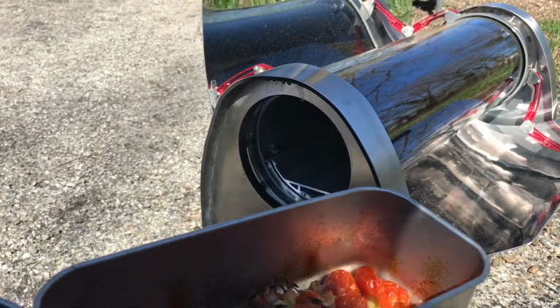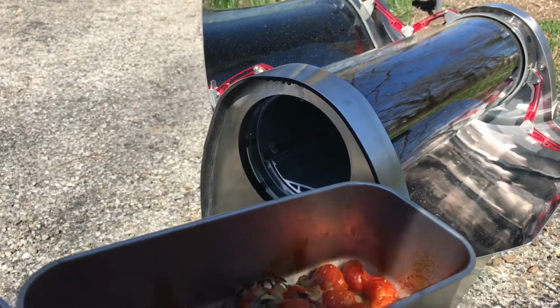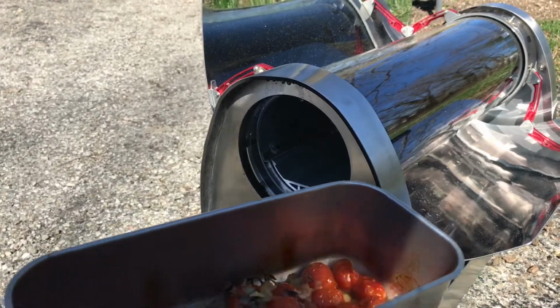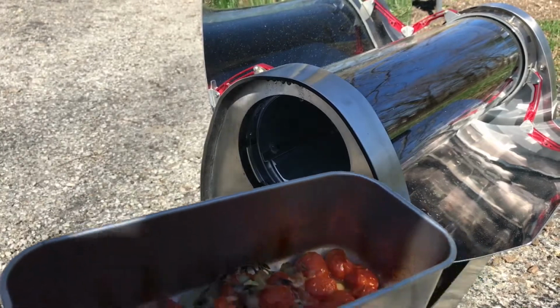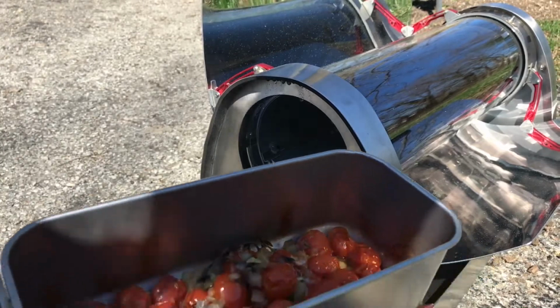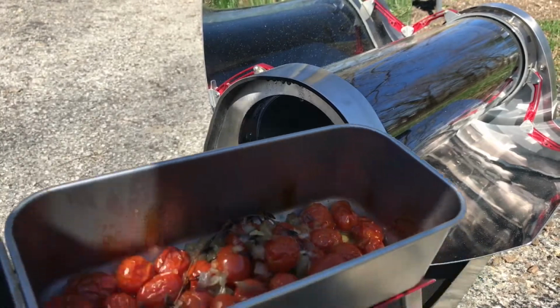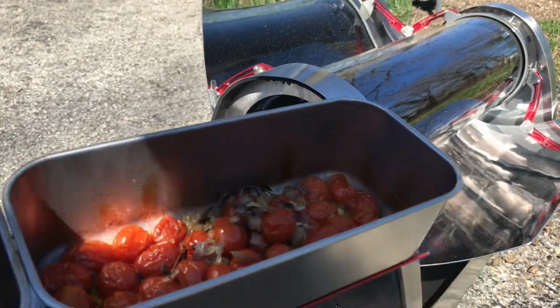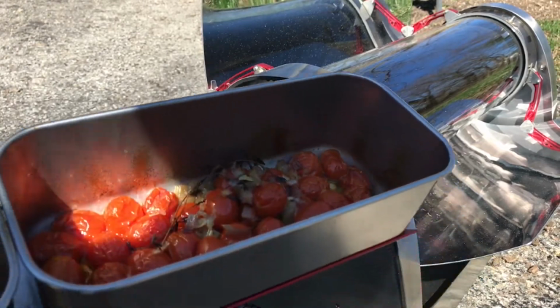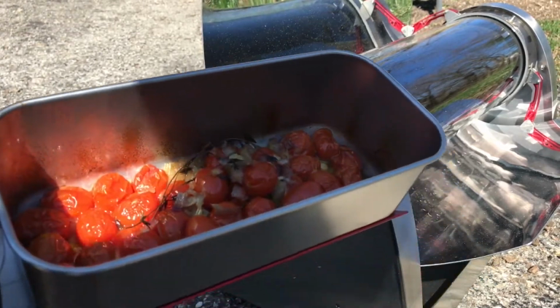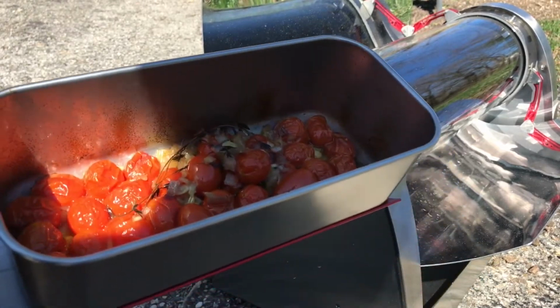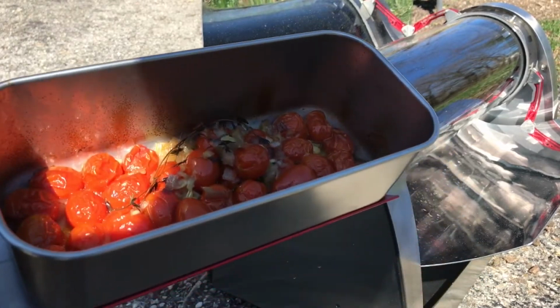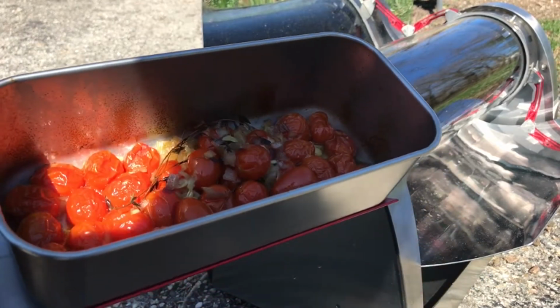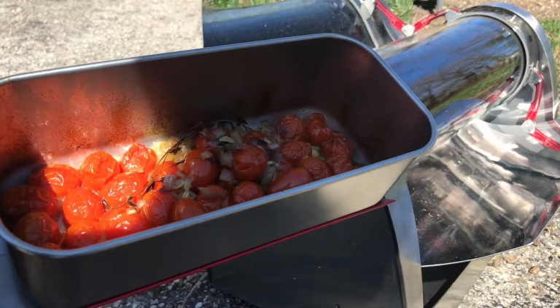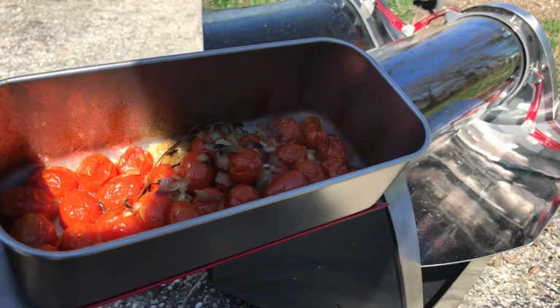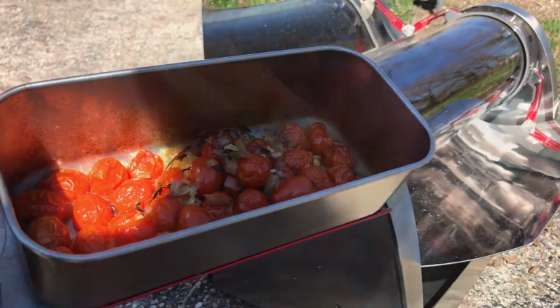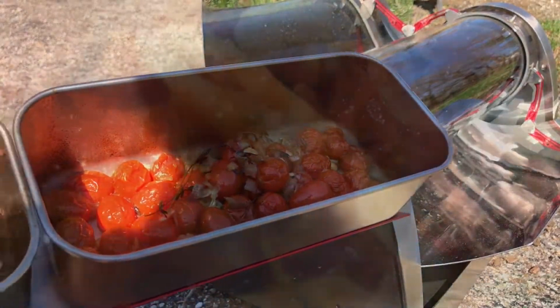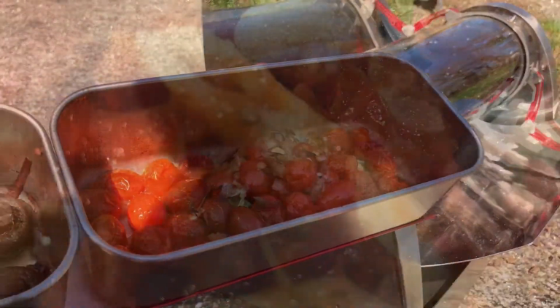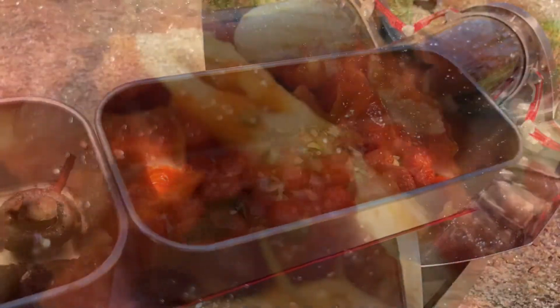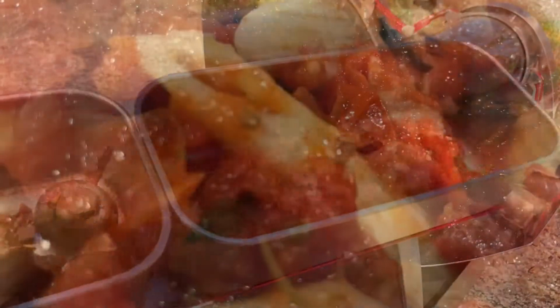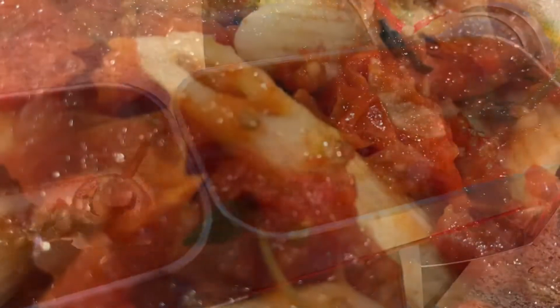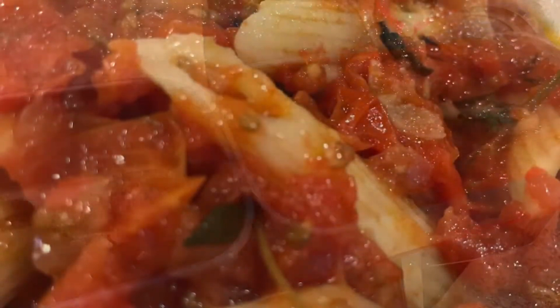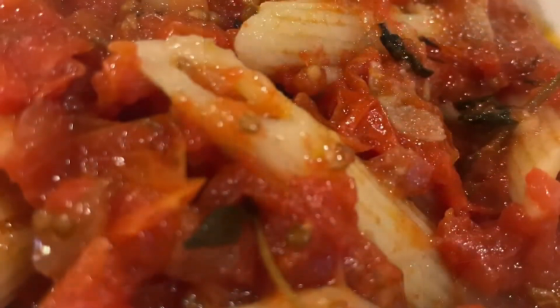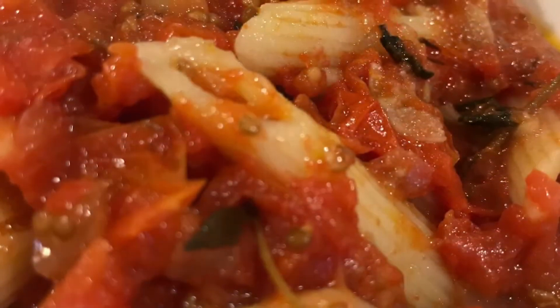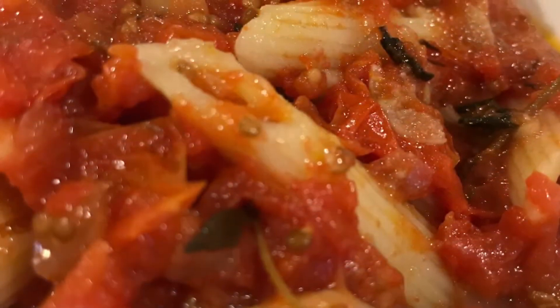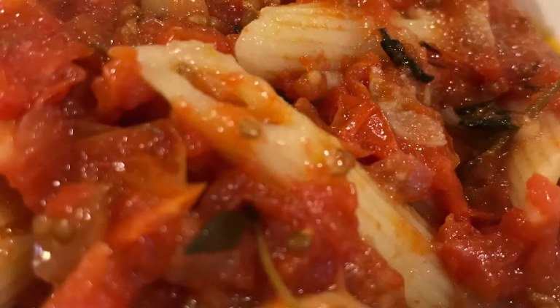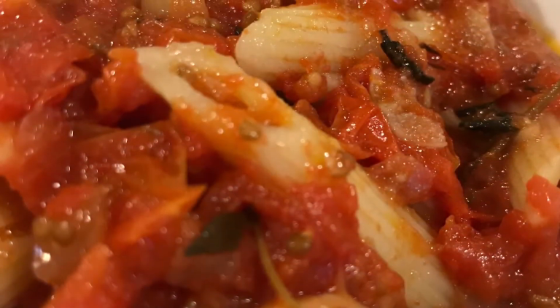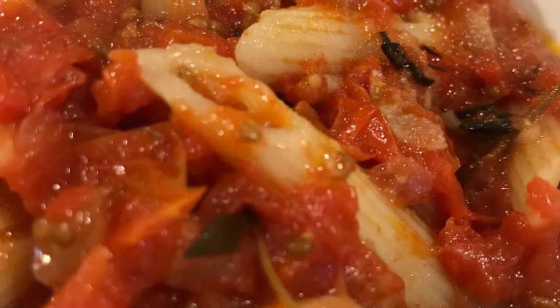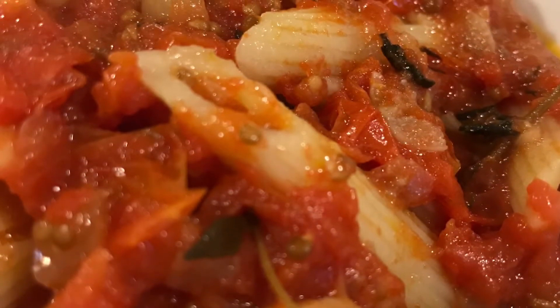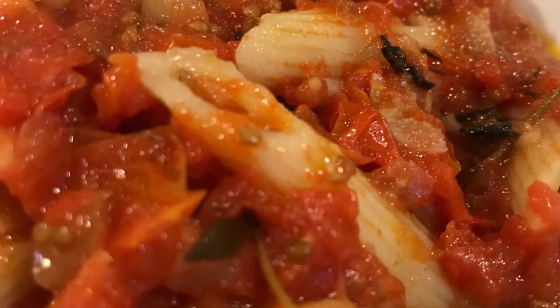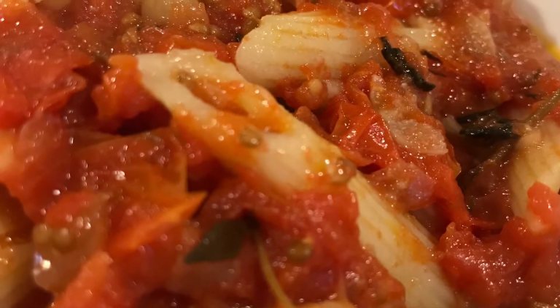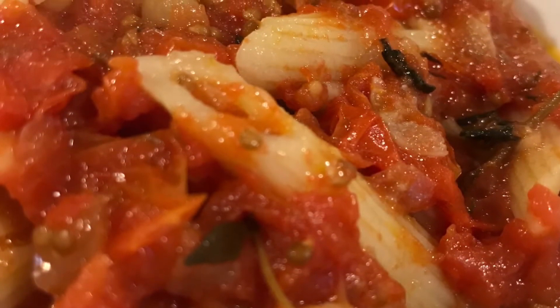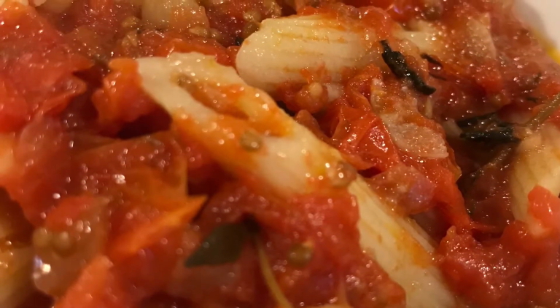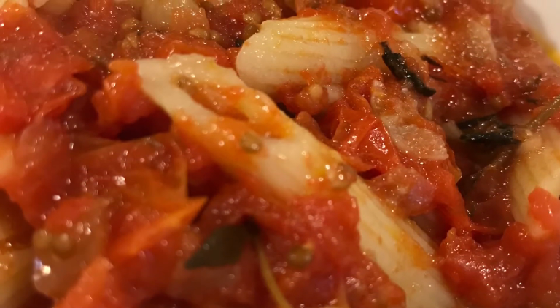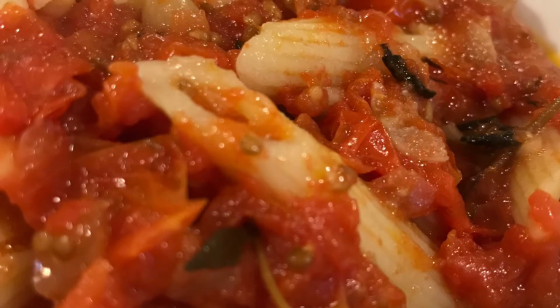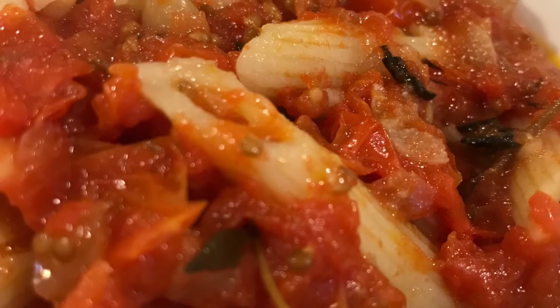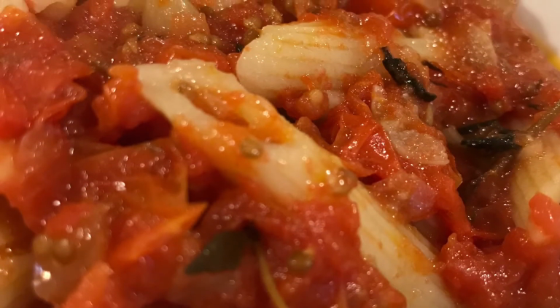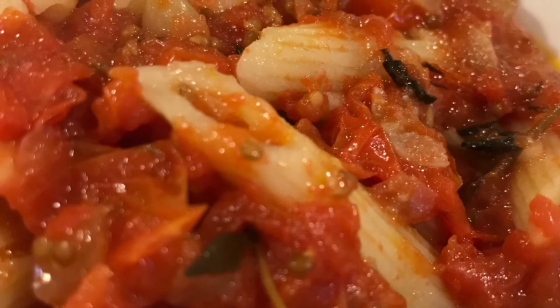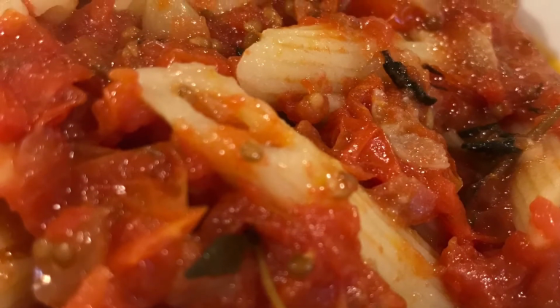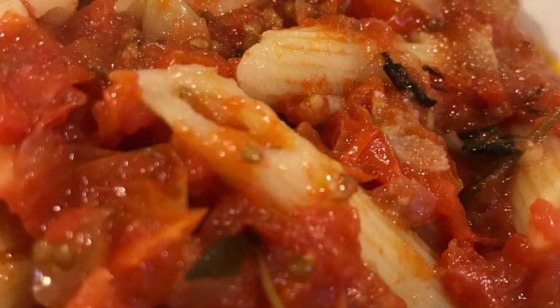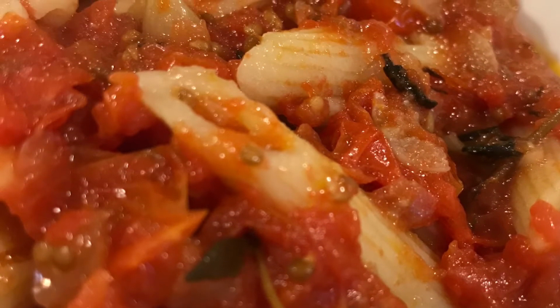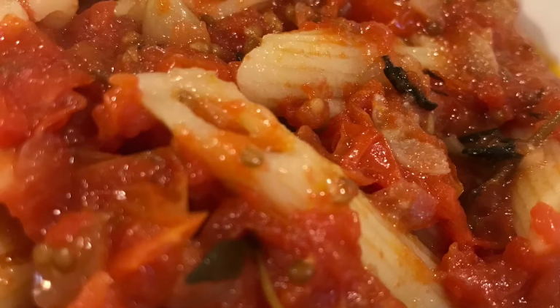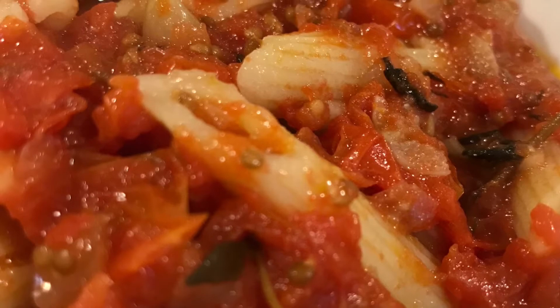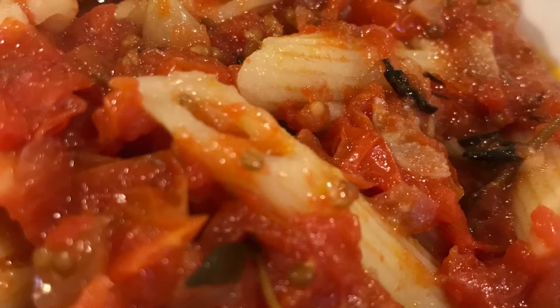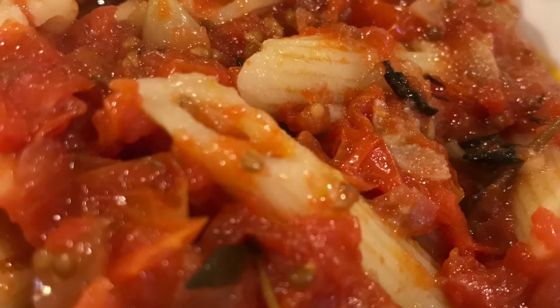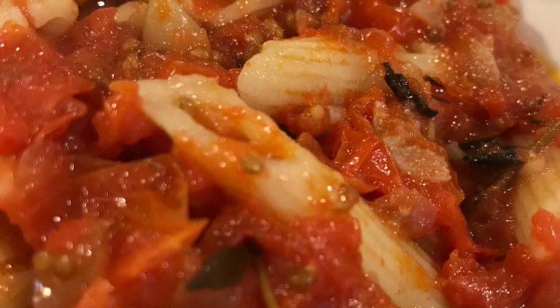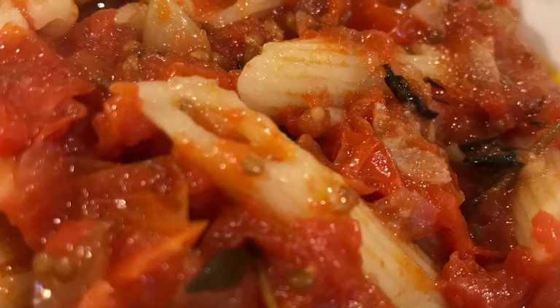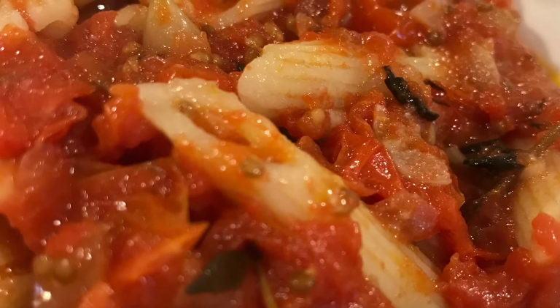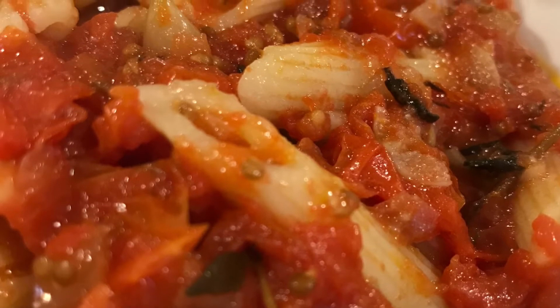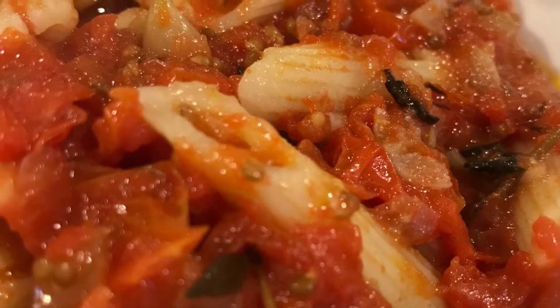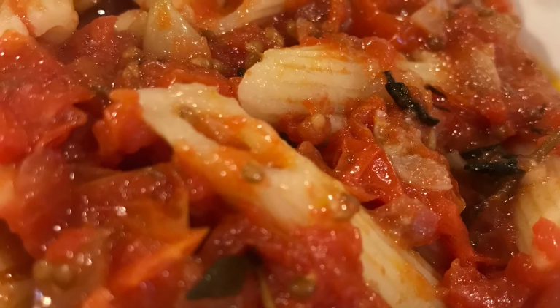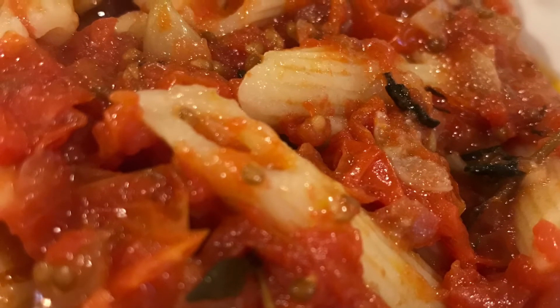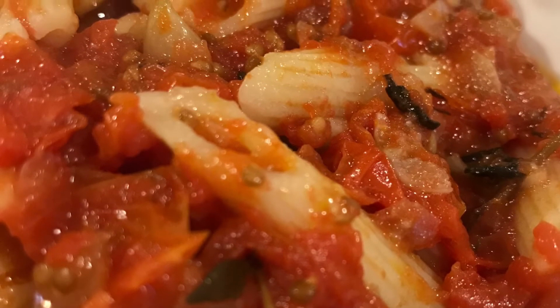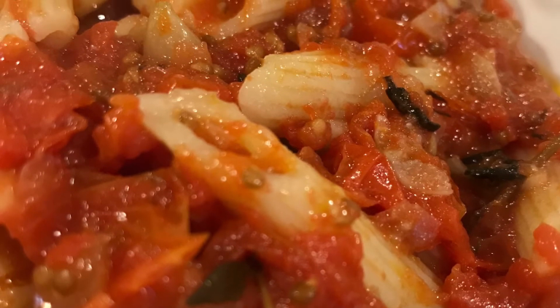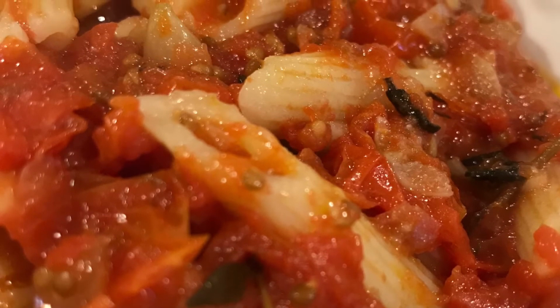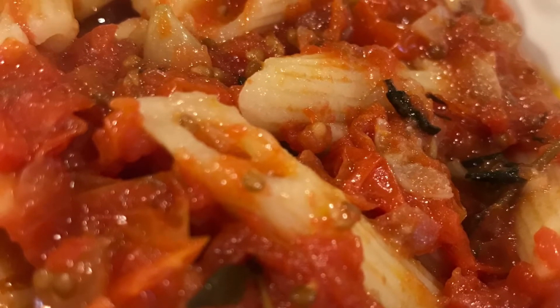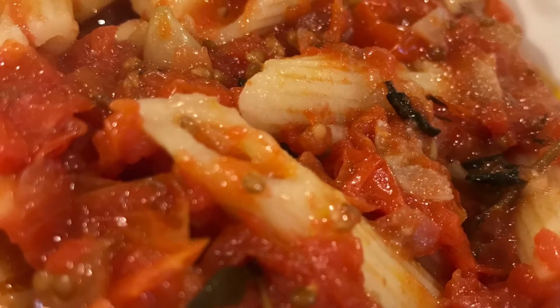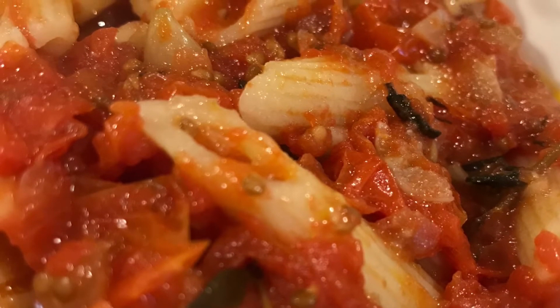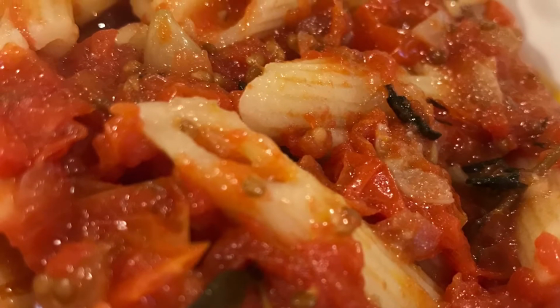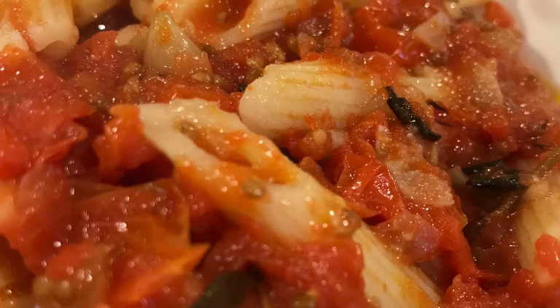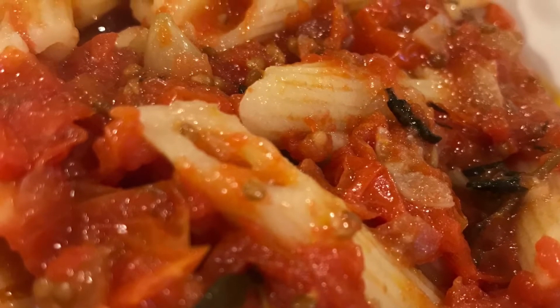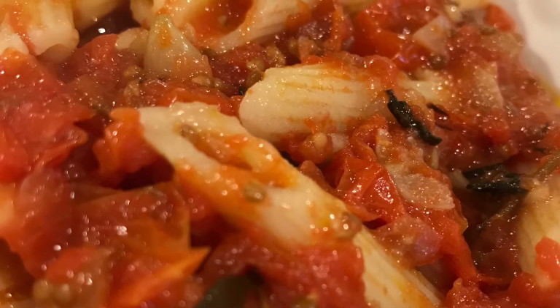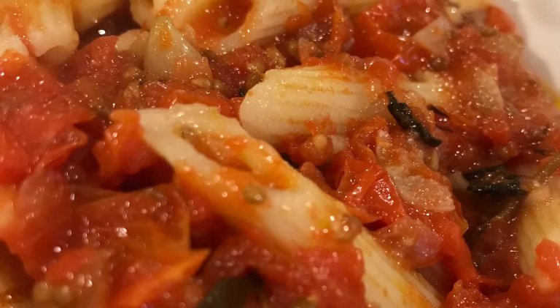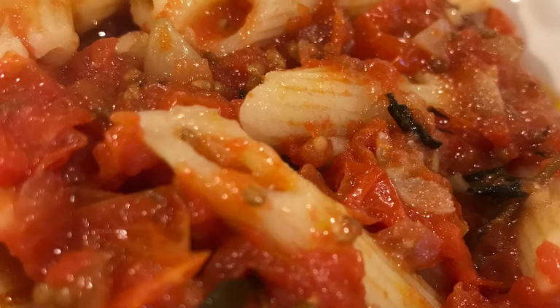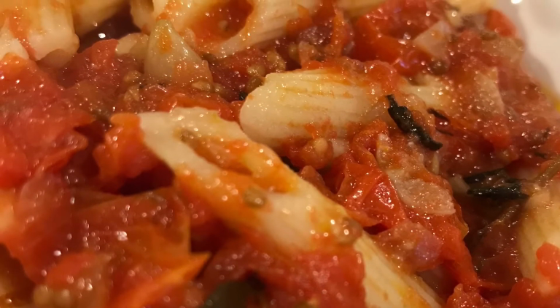Slide it into your GoSun grill, which I've got now. I'm in the big-time — roasted grape tomato sauce in the GoSun grill.